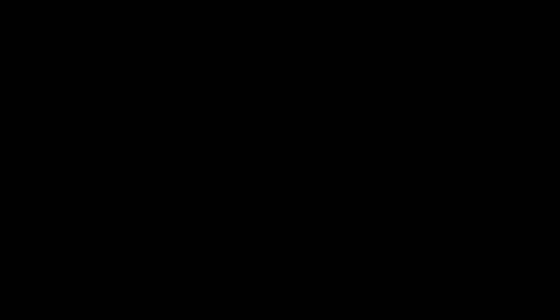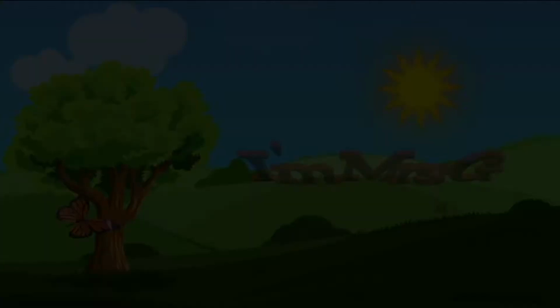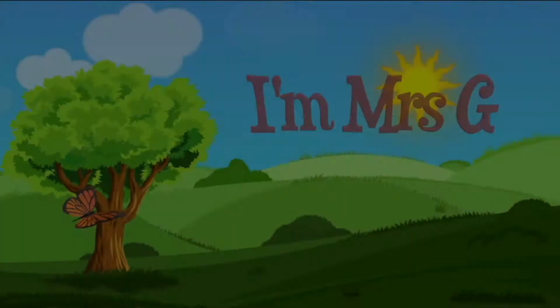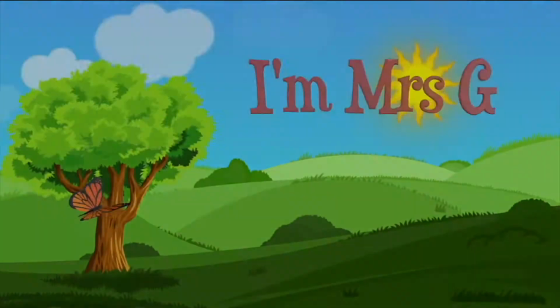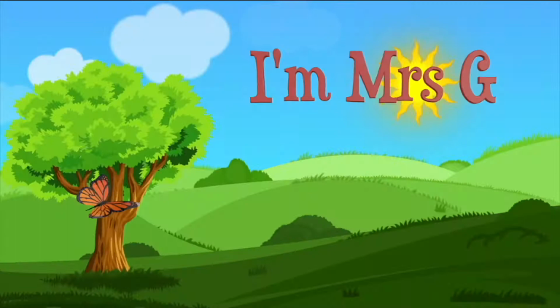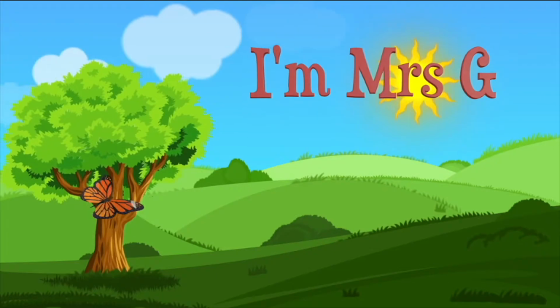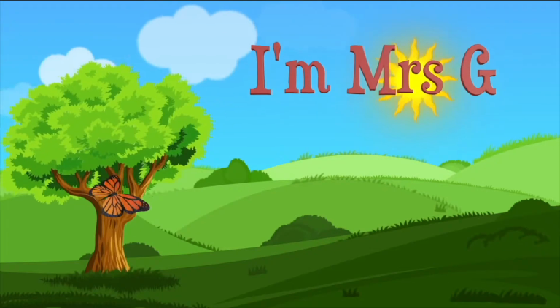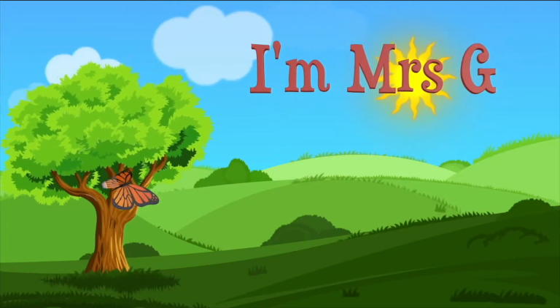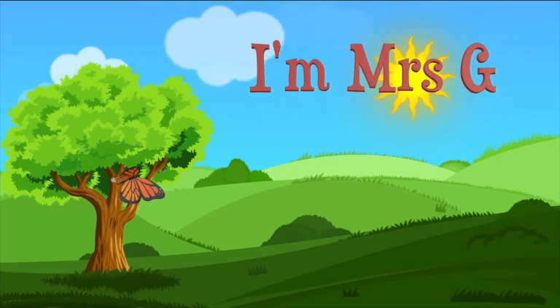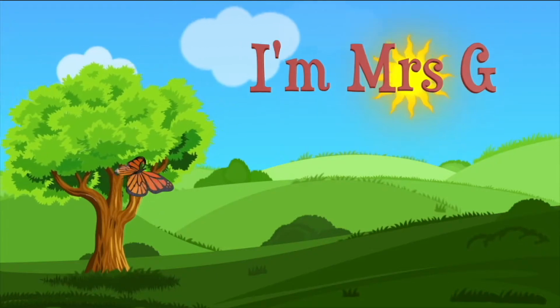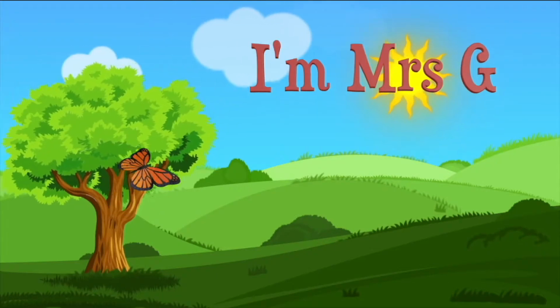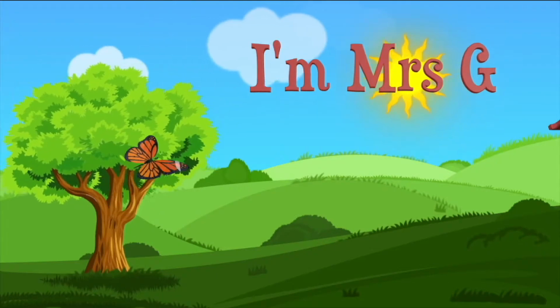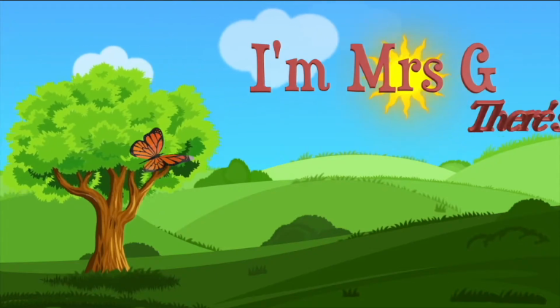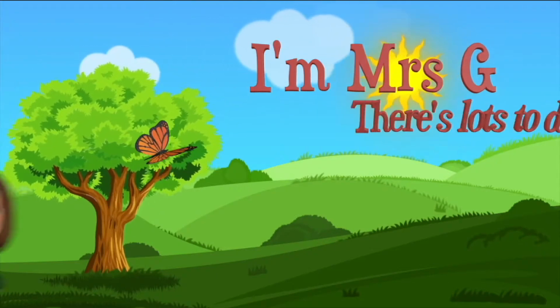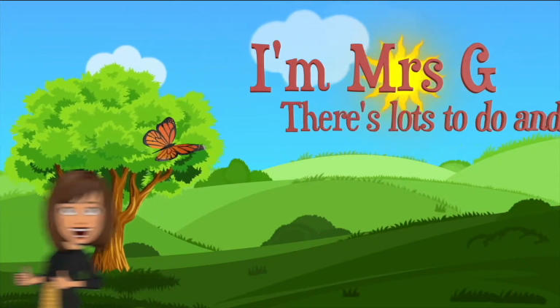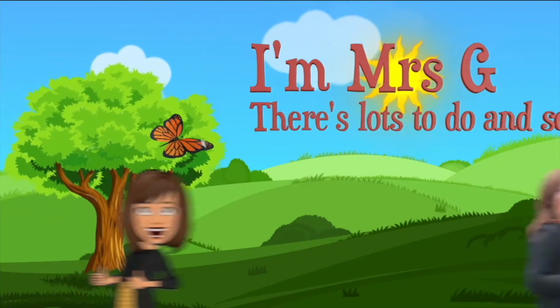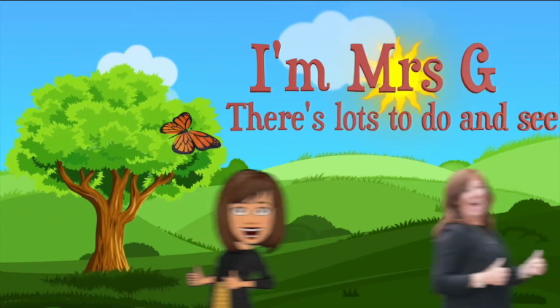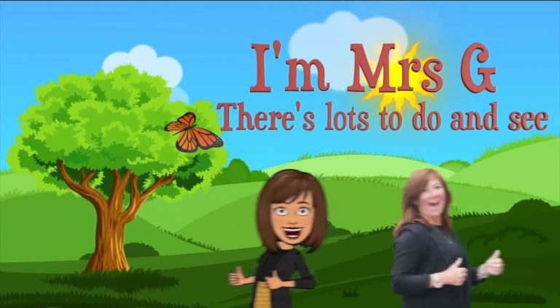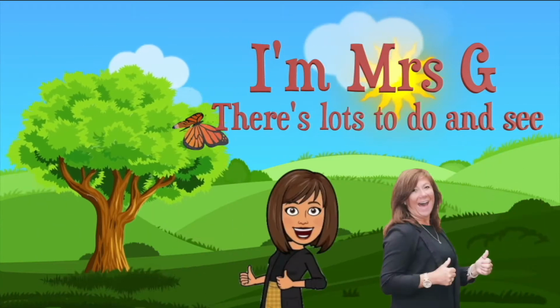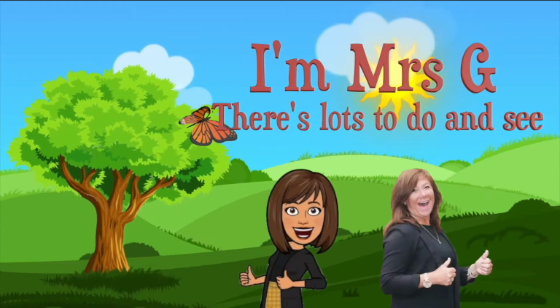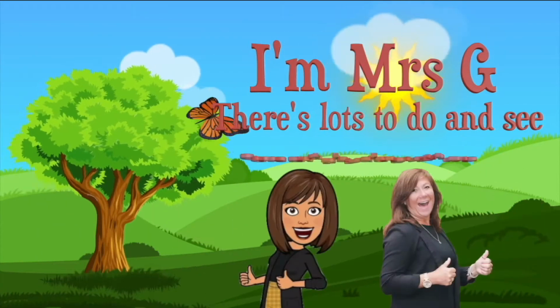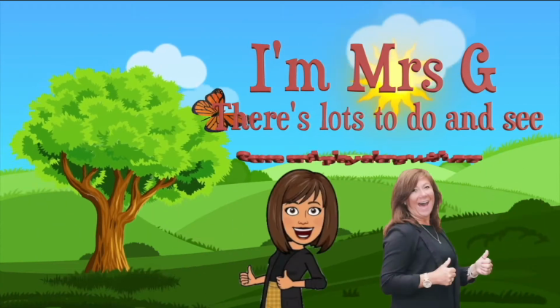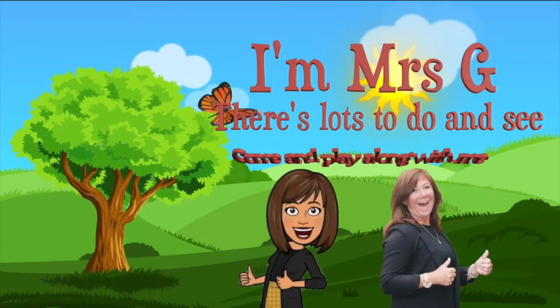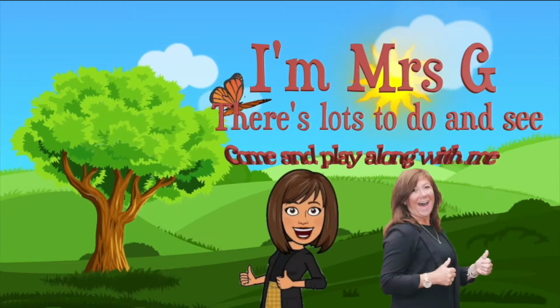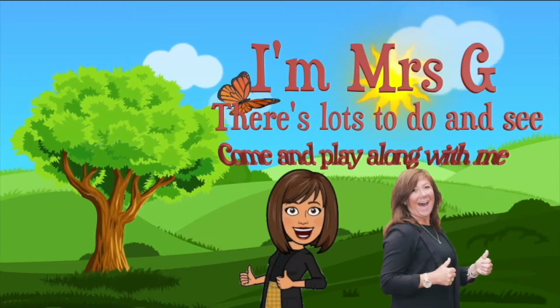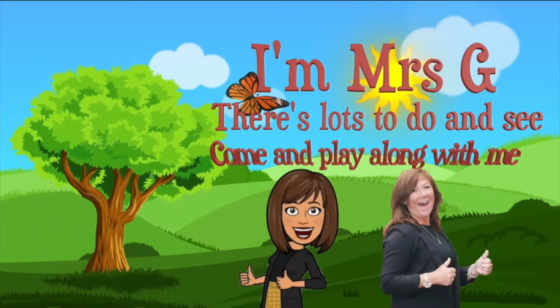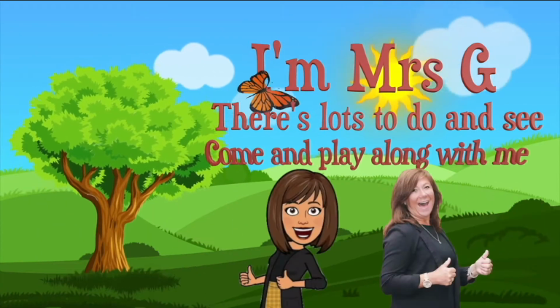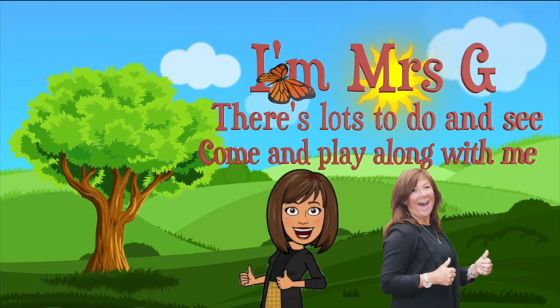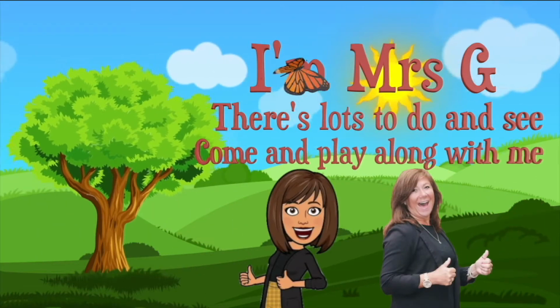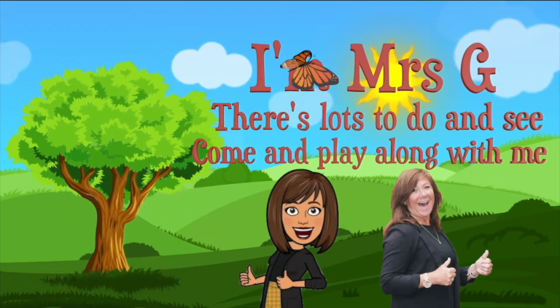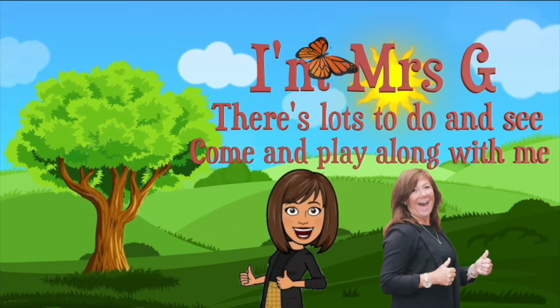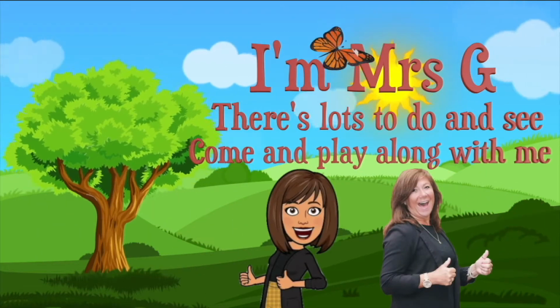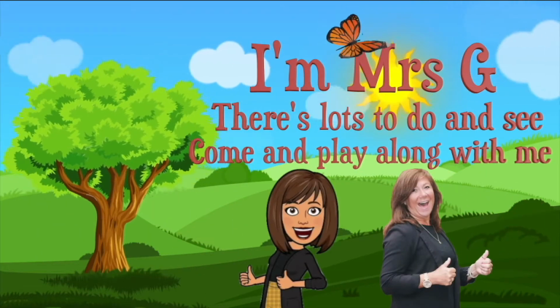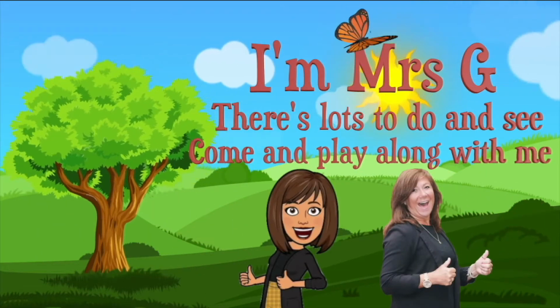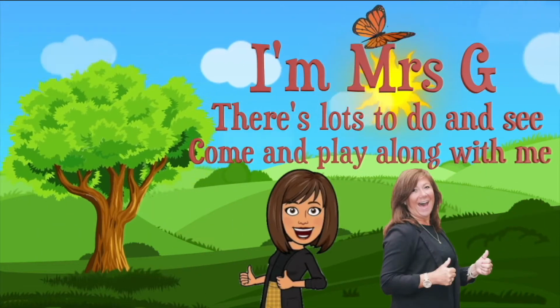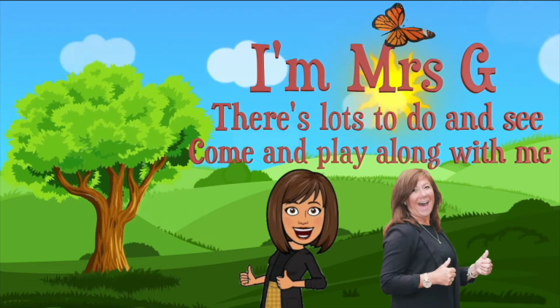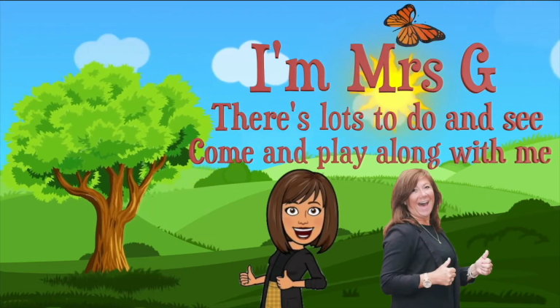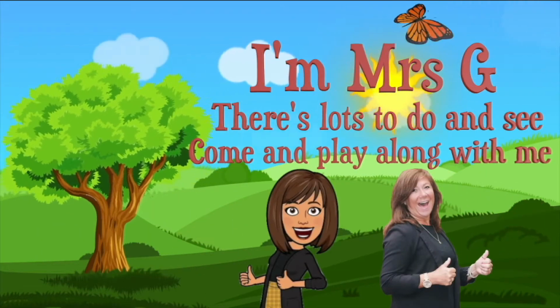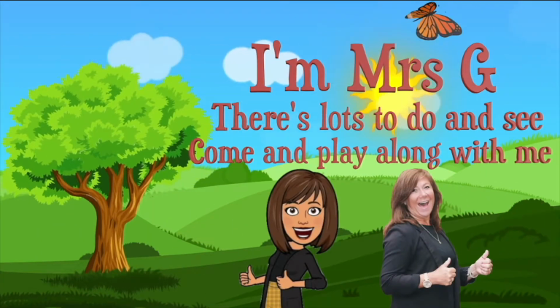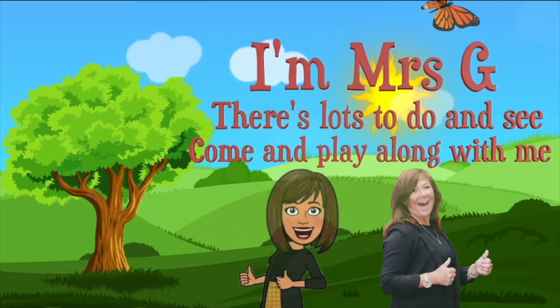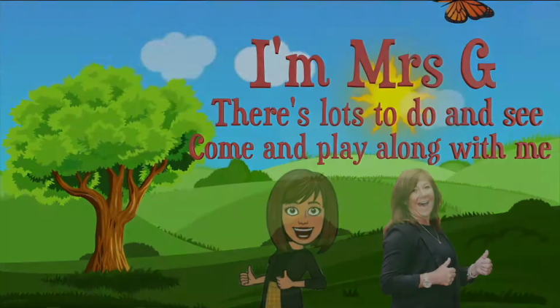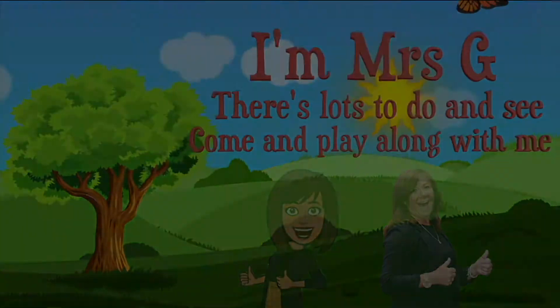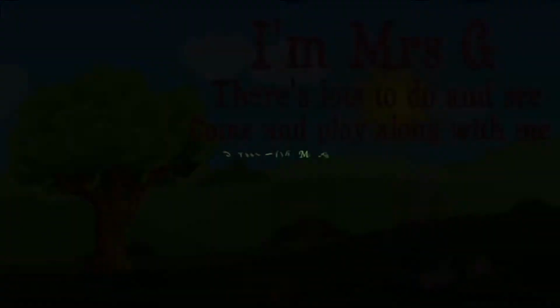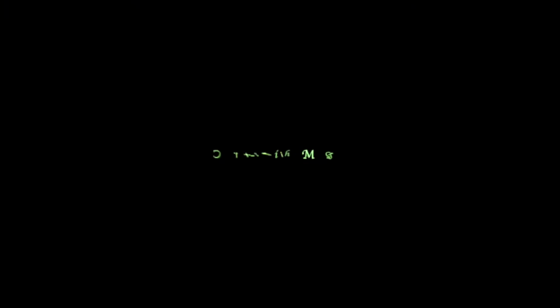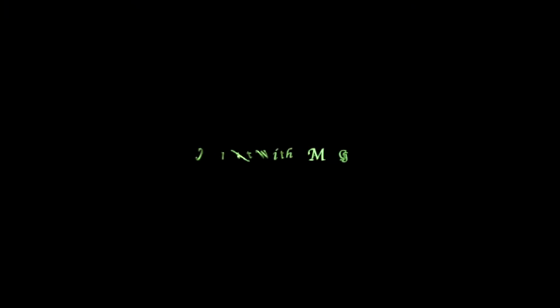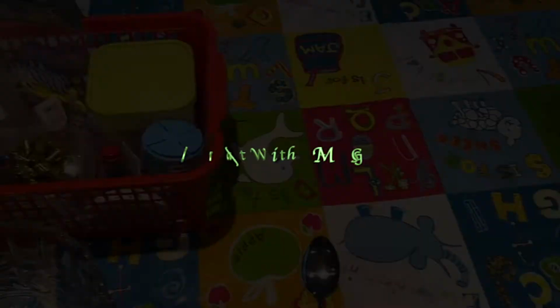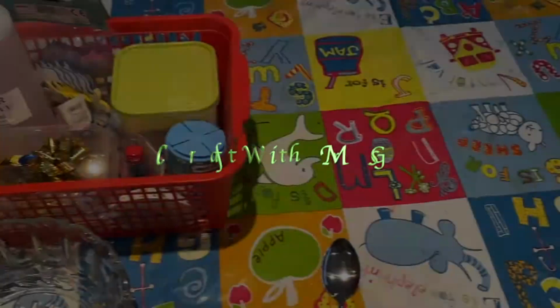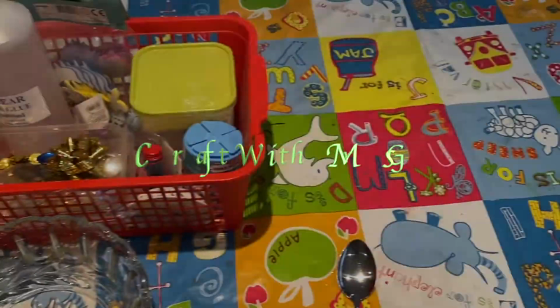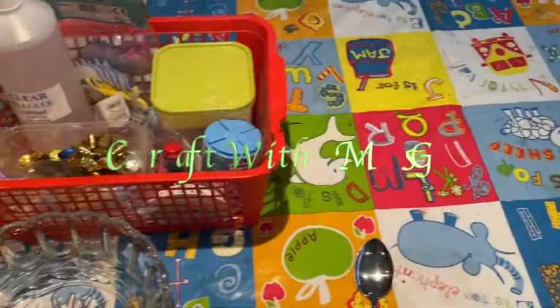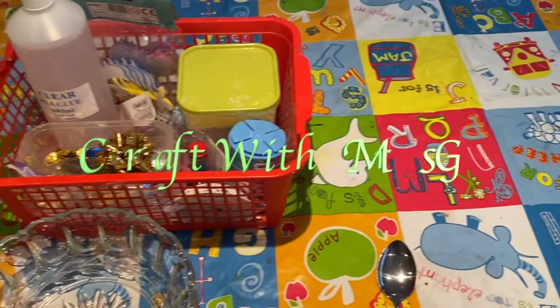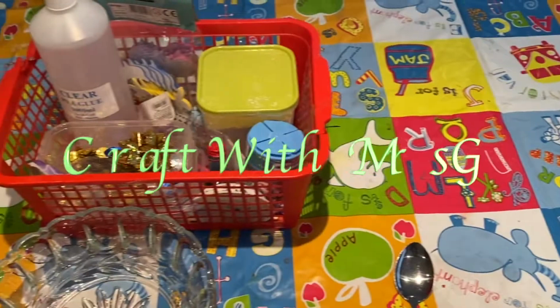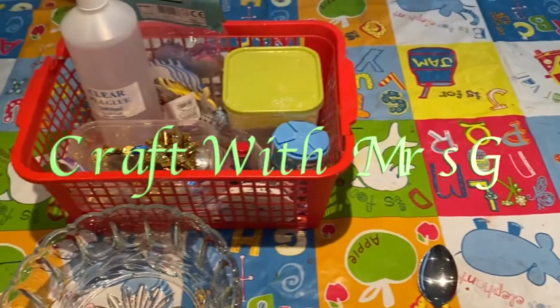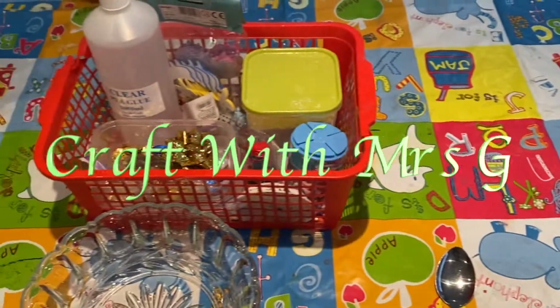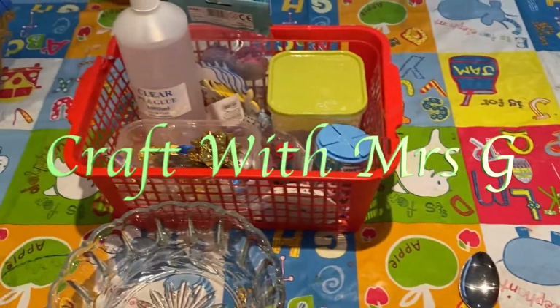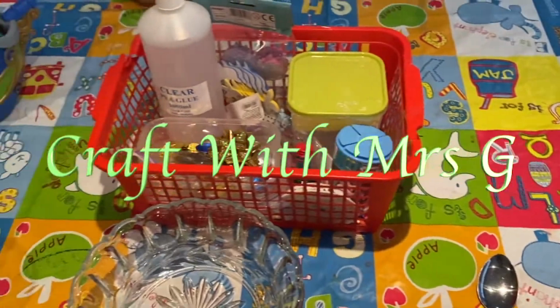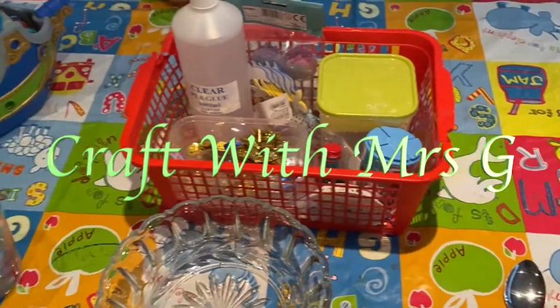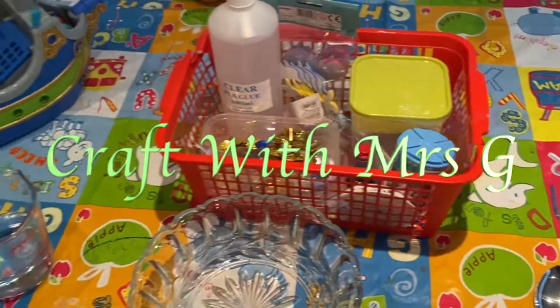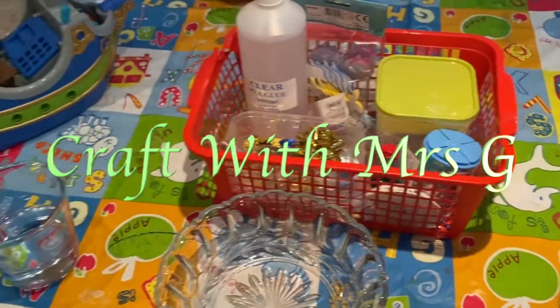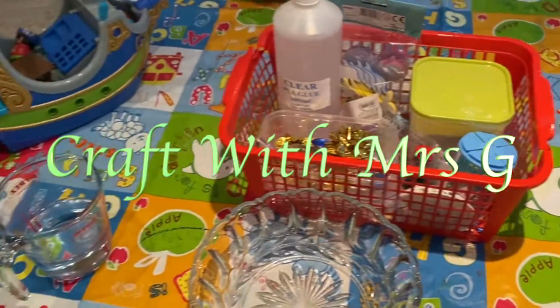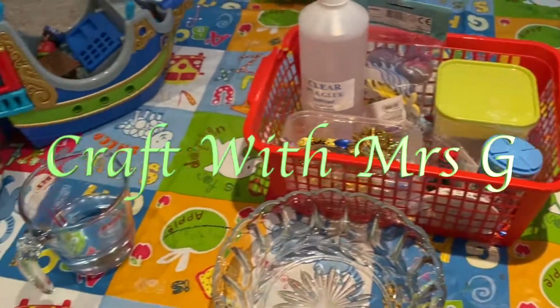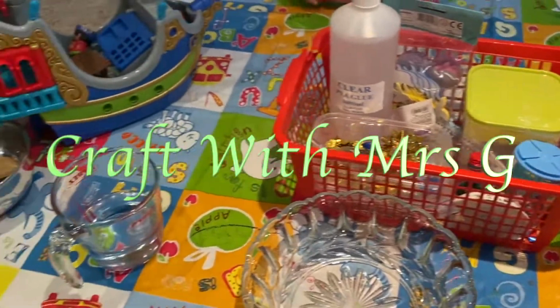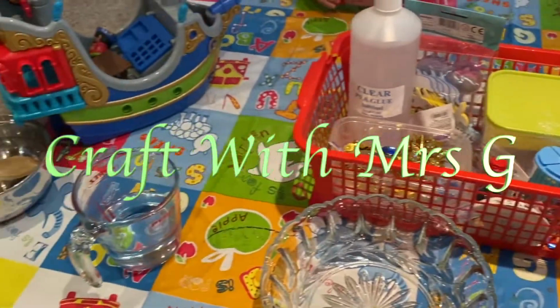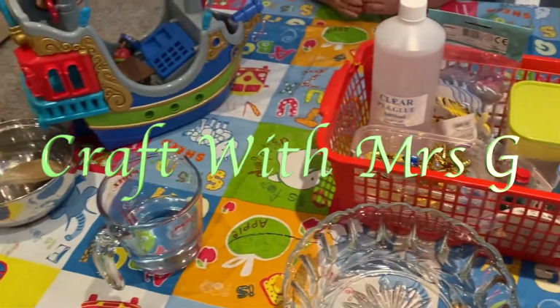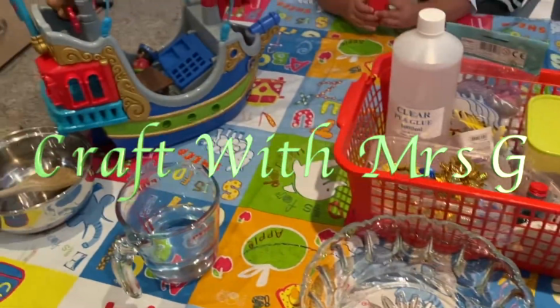I'm Mrs G. There's lots to do and see. Come and play along with me. Craft with Mrs G.